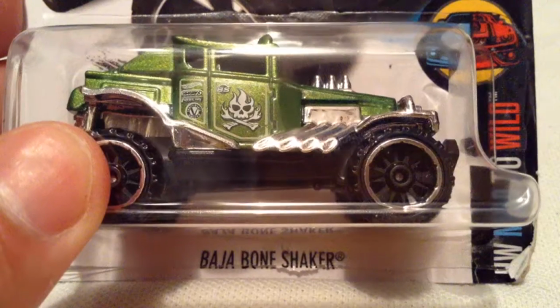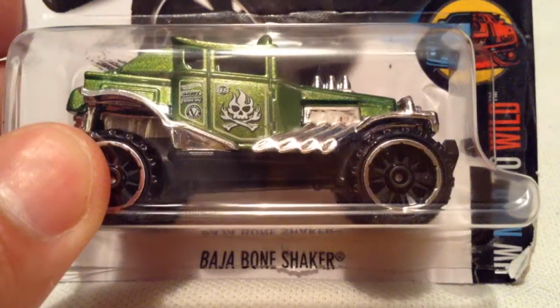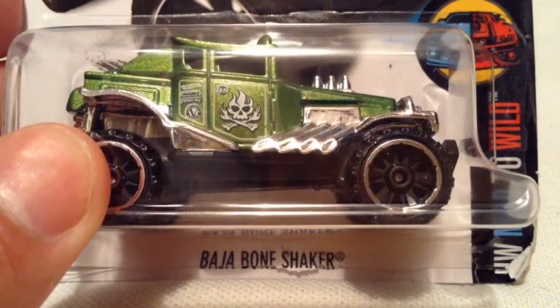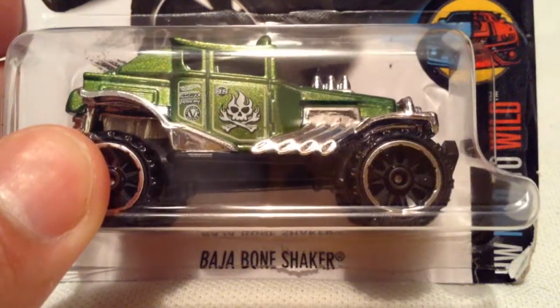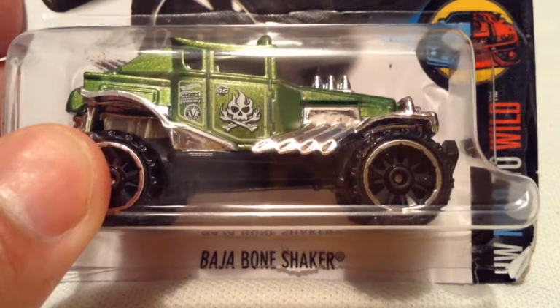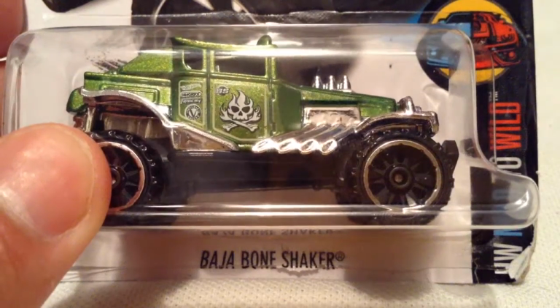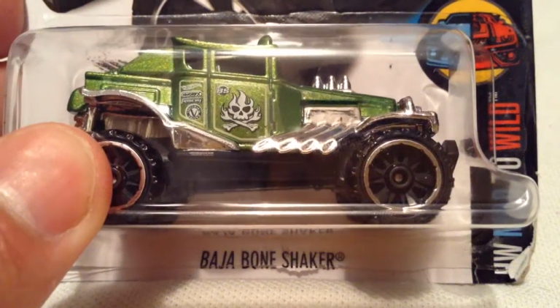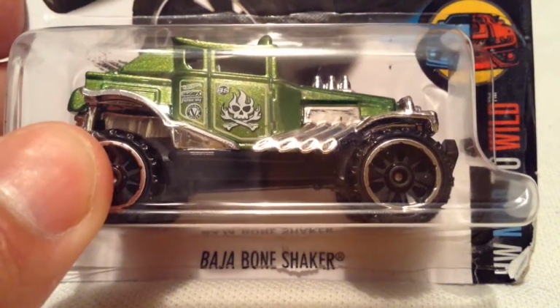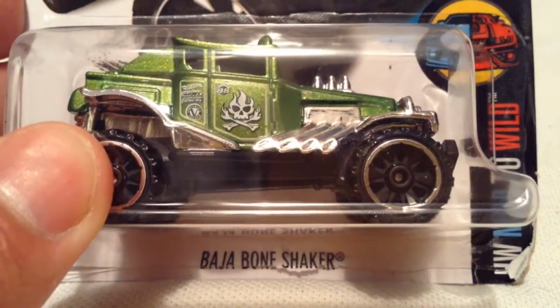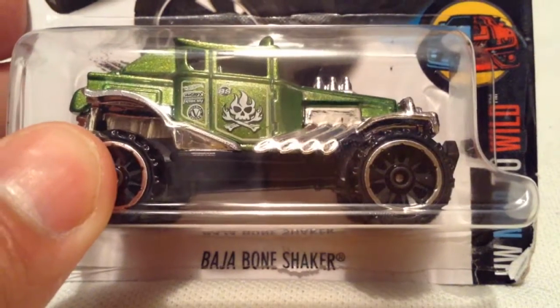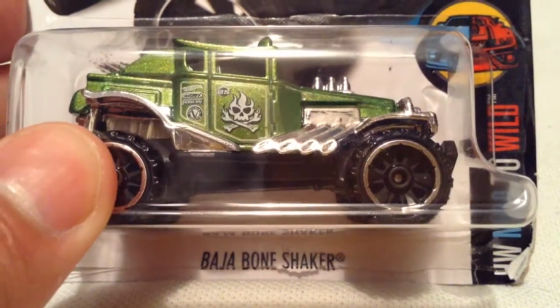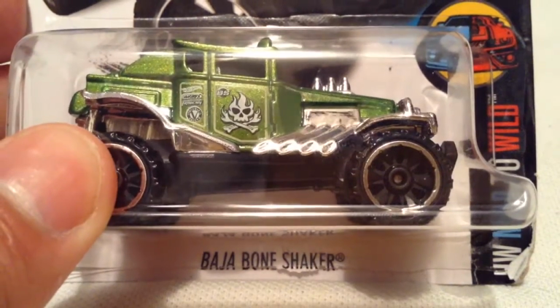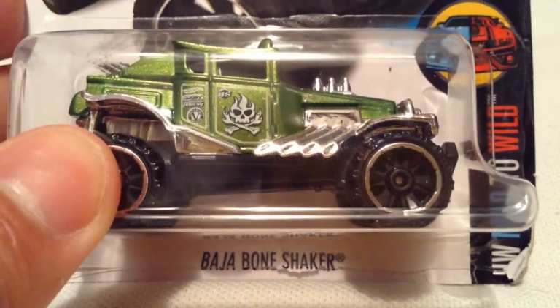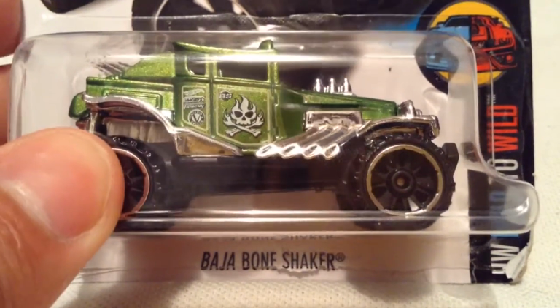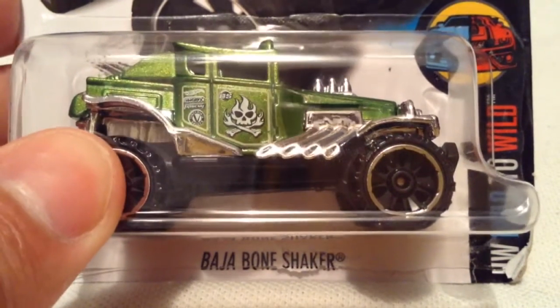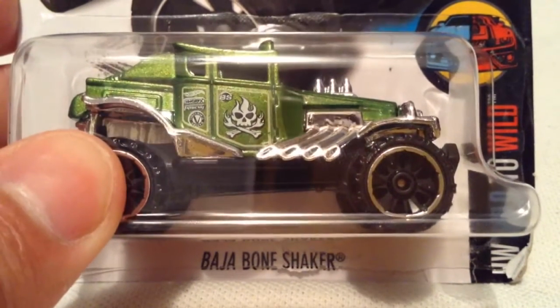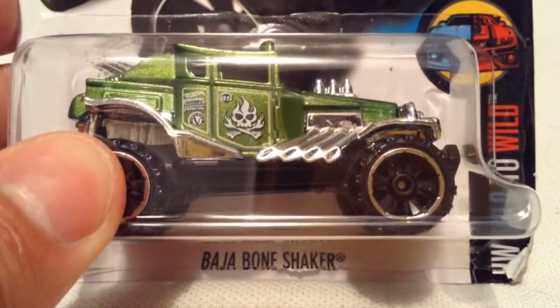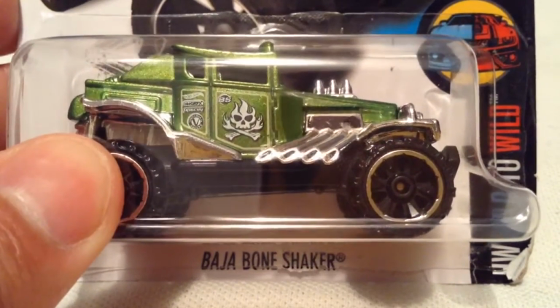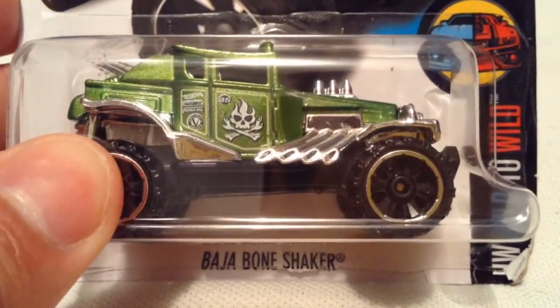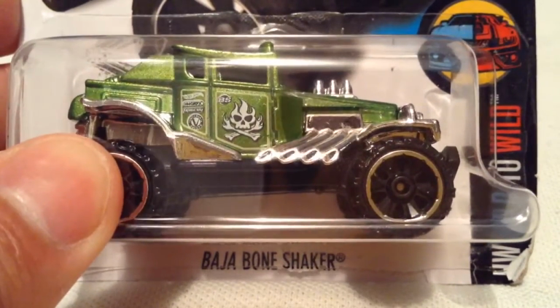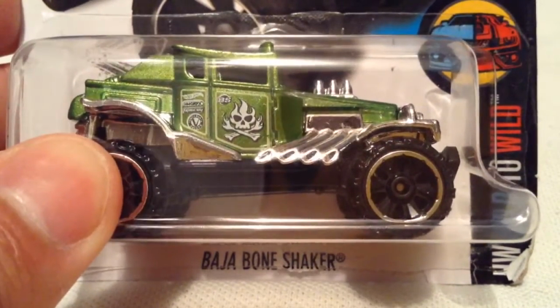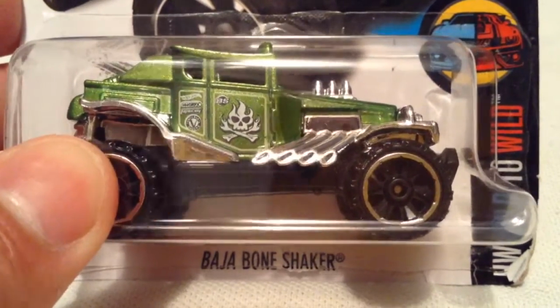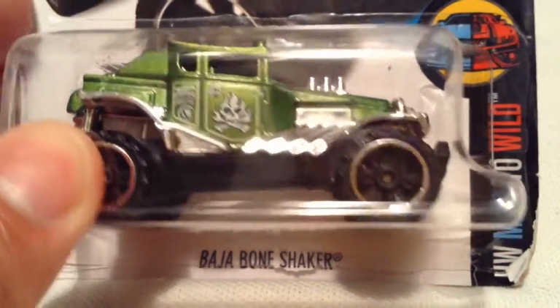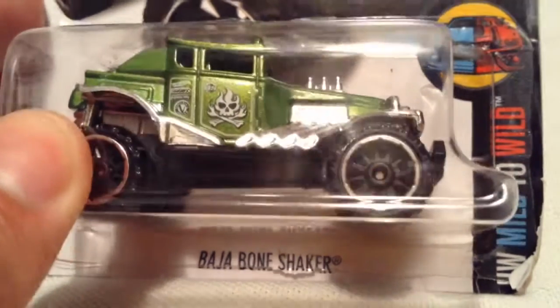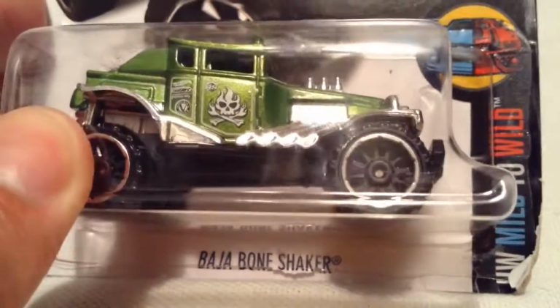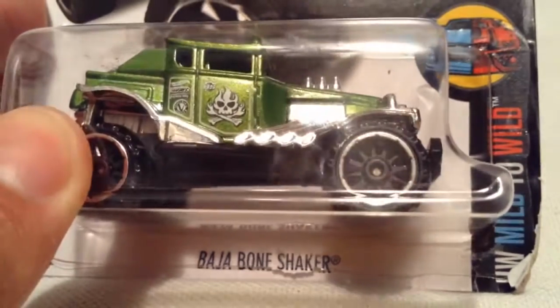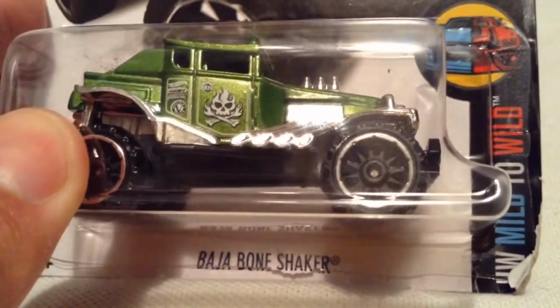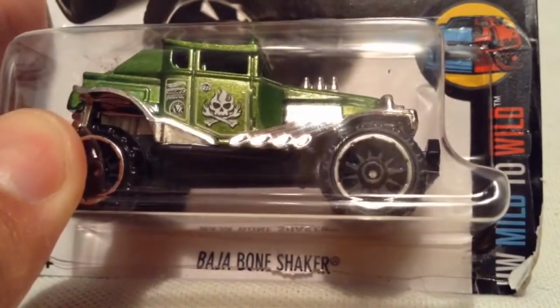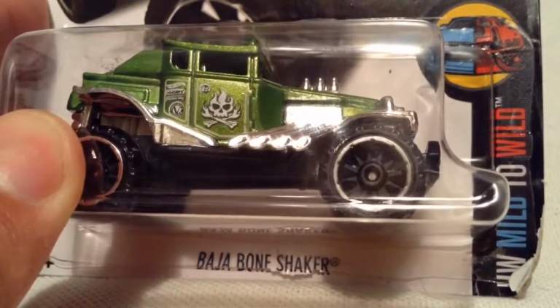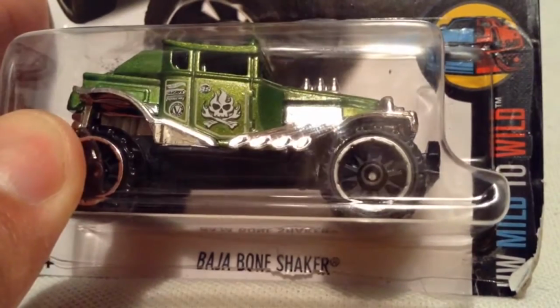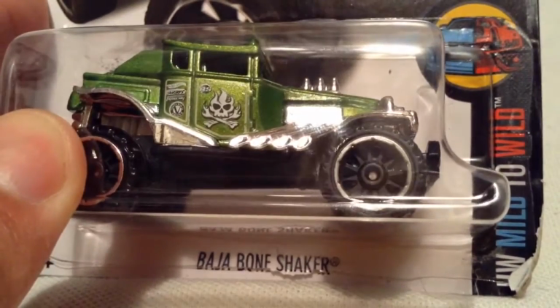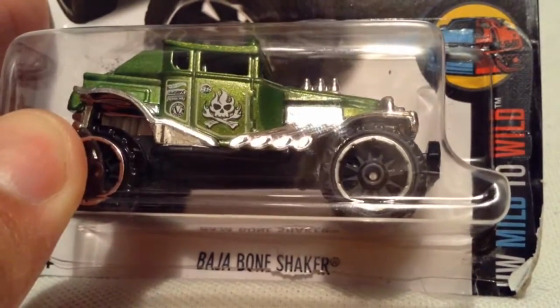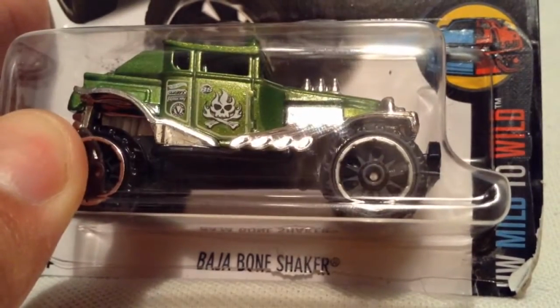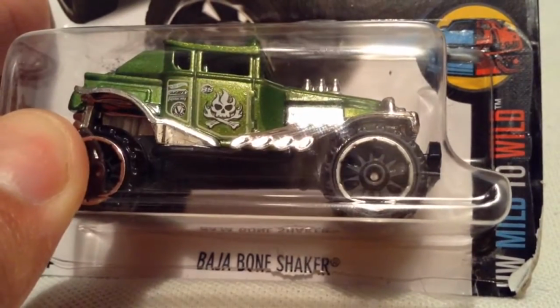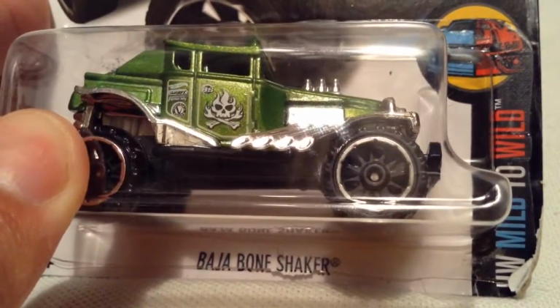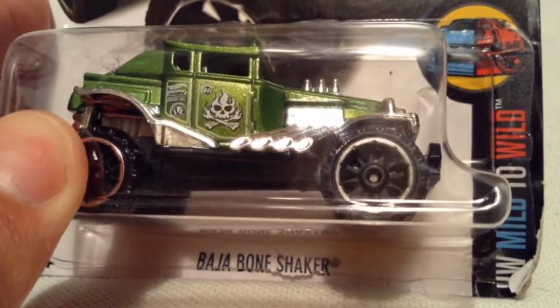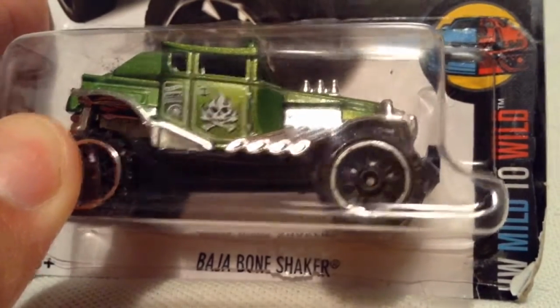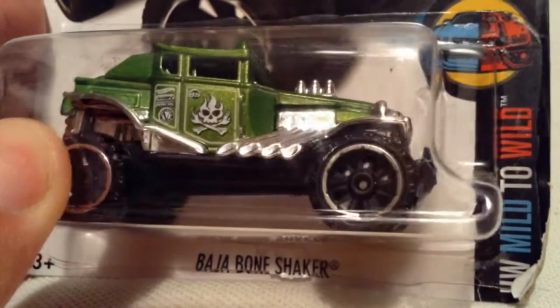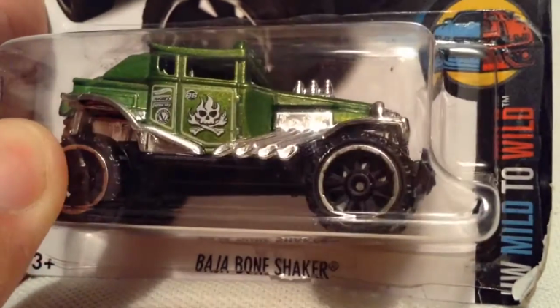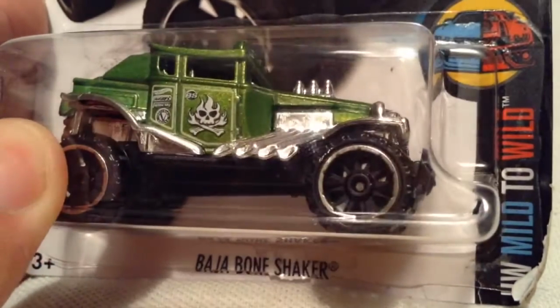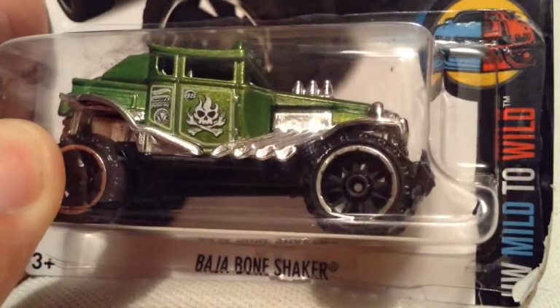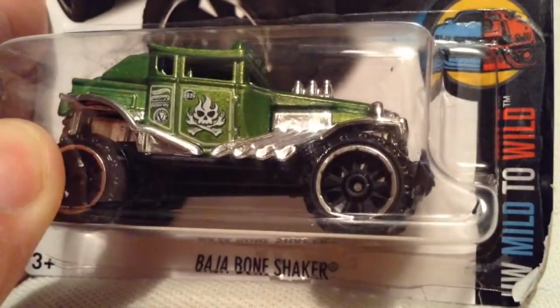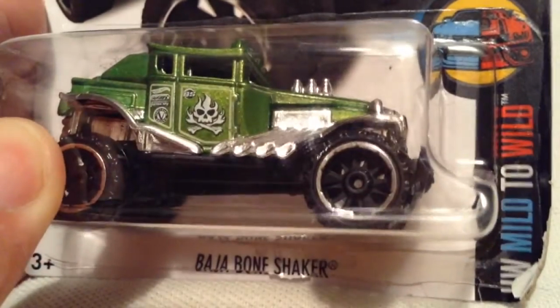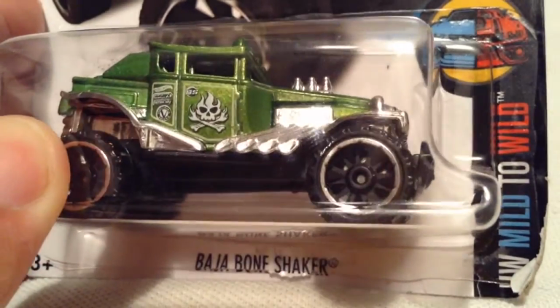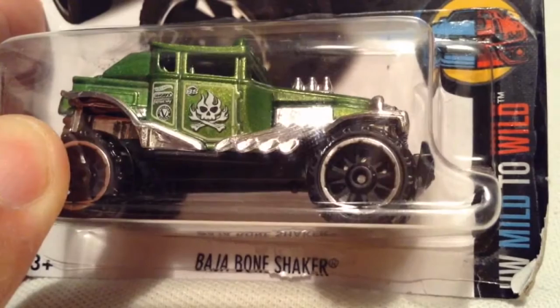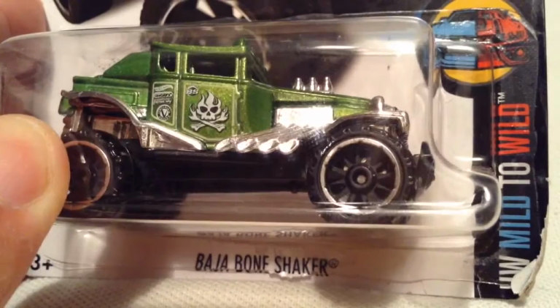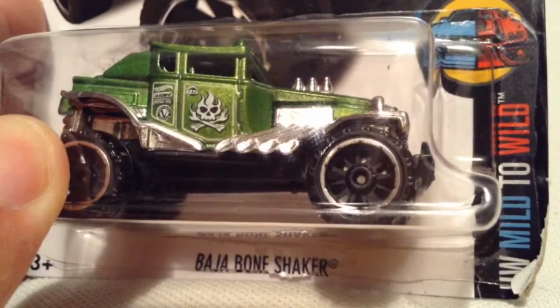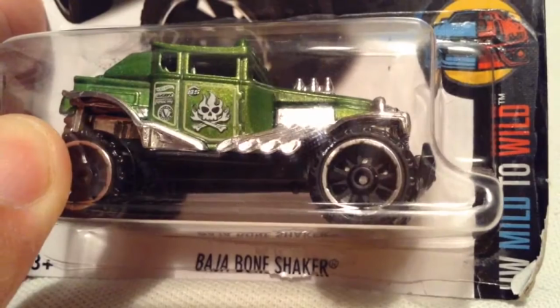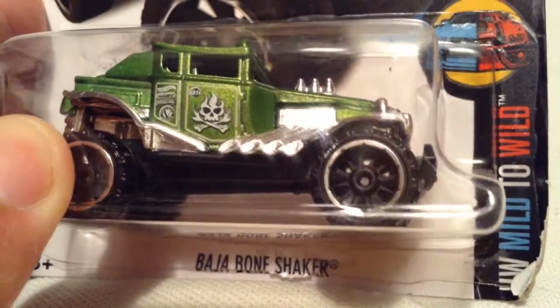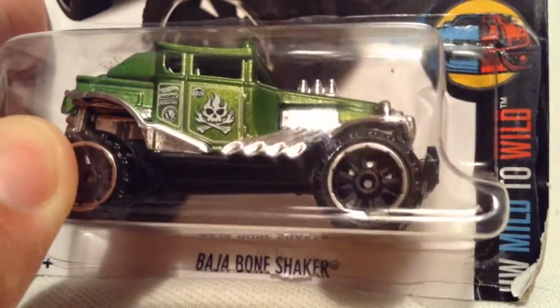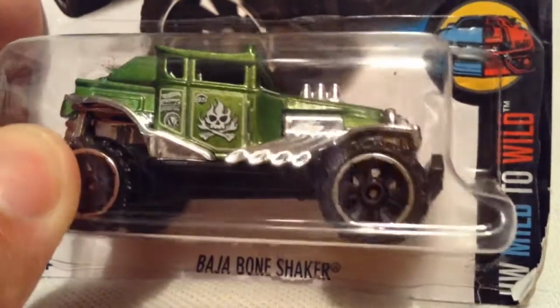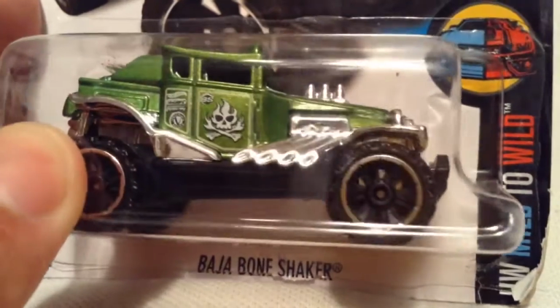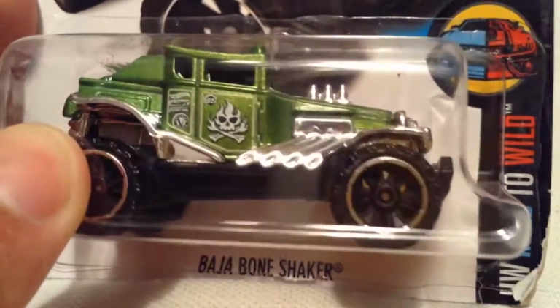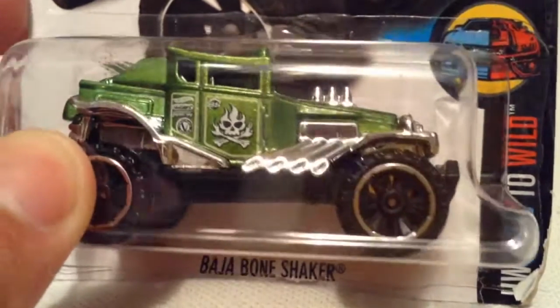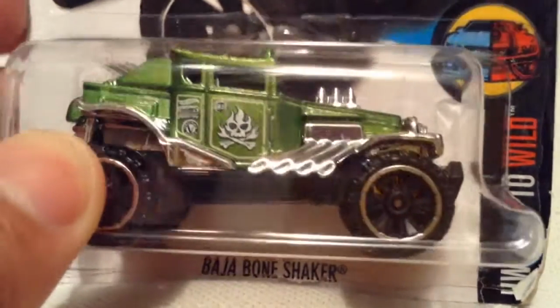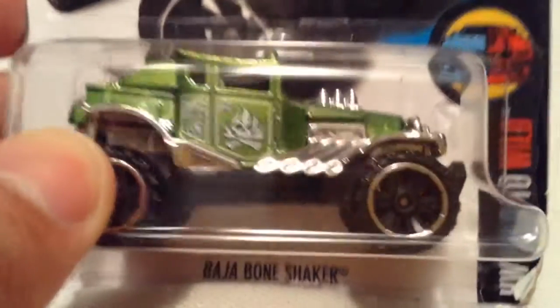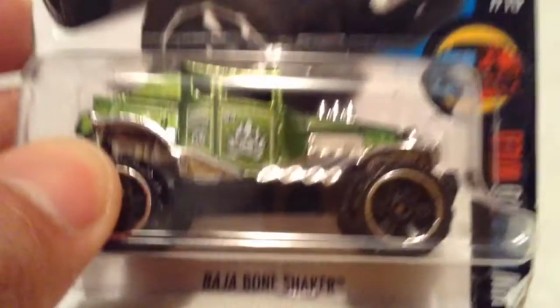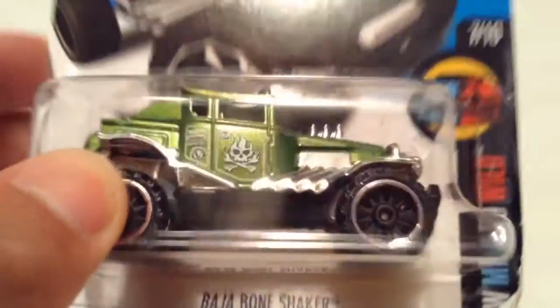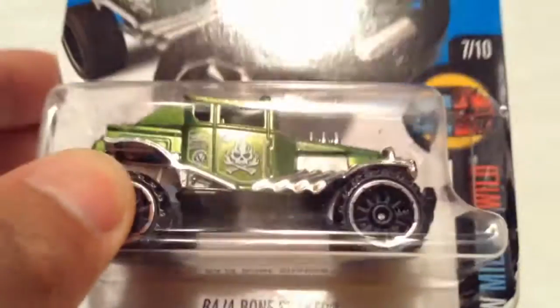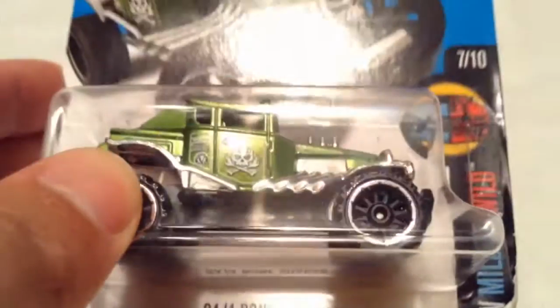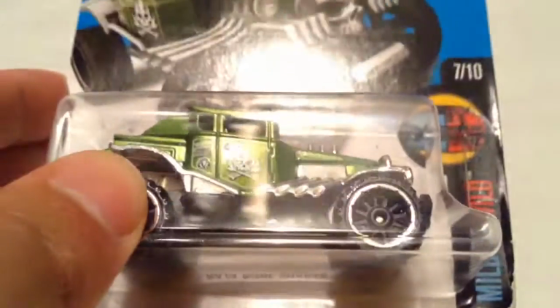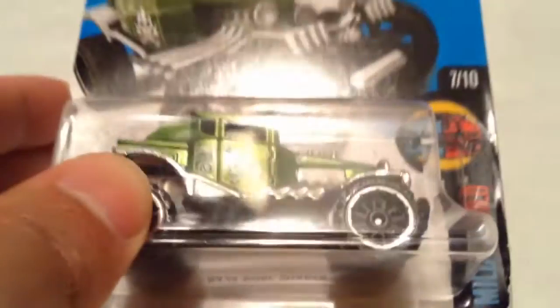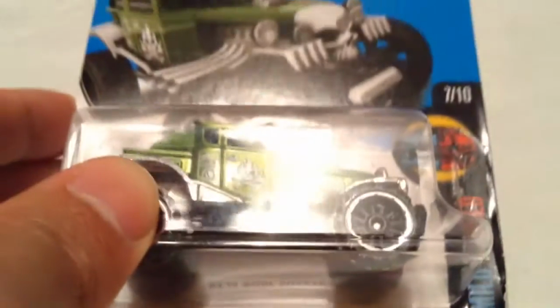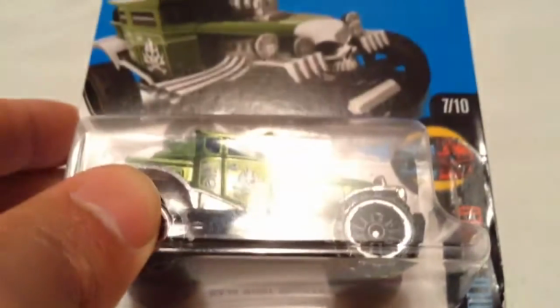Hey YouTube, it's me, Julian. Here's the Baja Bone Shaker from the HW Wild Mild to Wild segment of the main line.